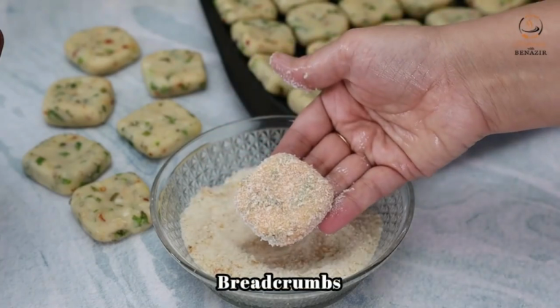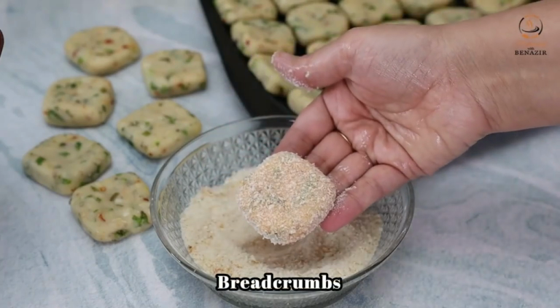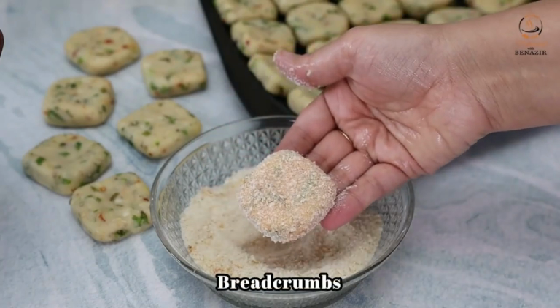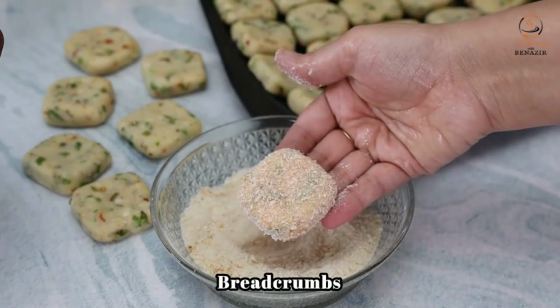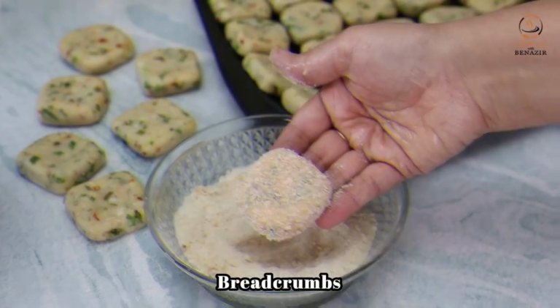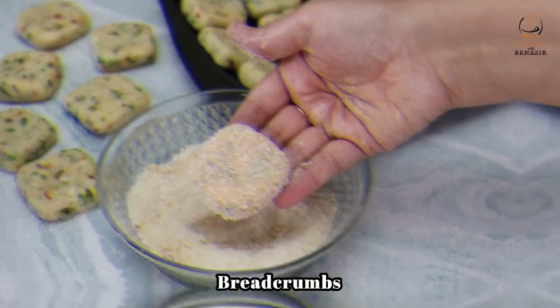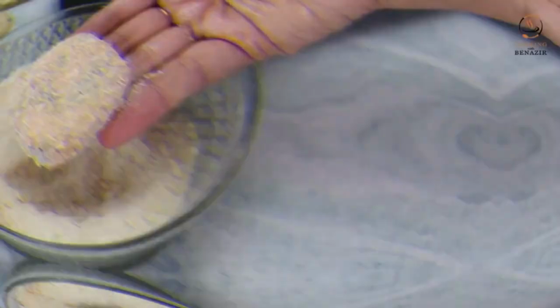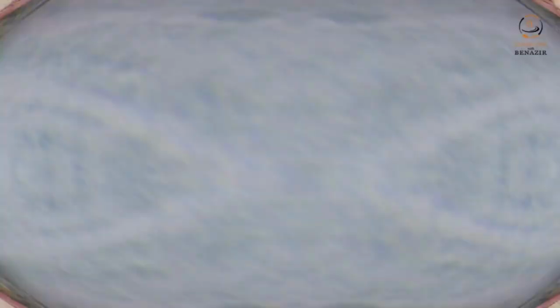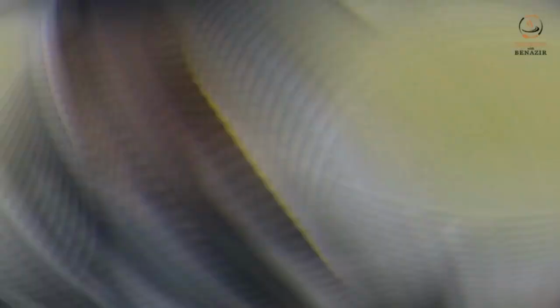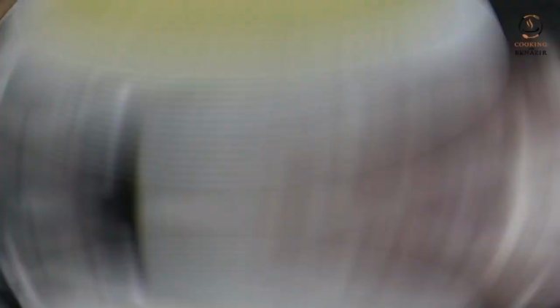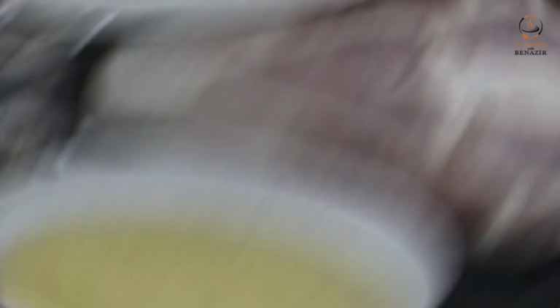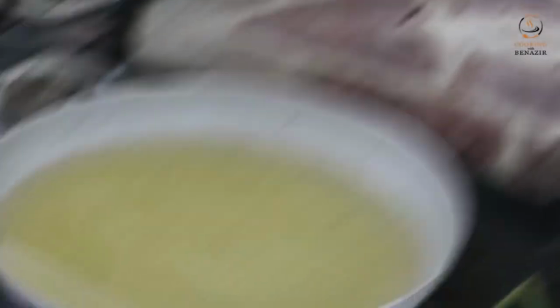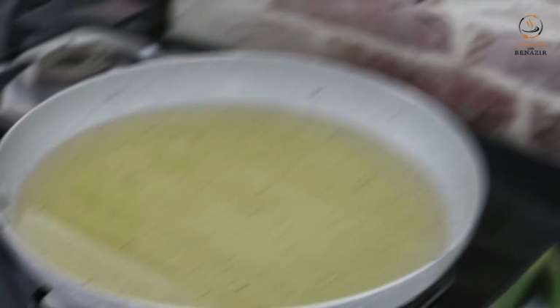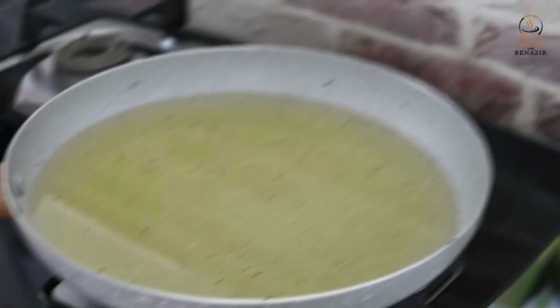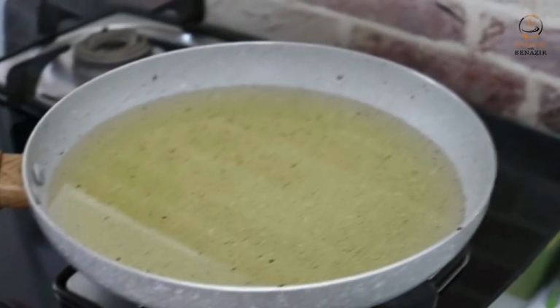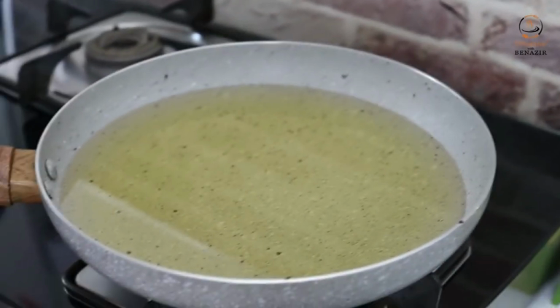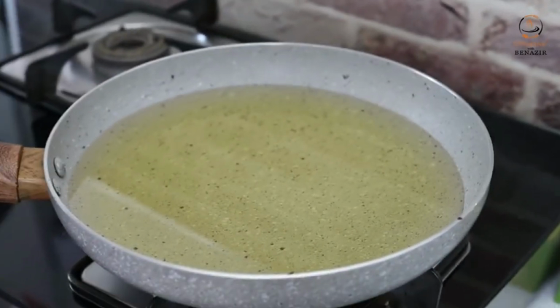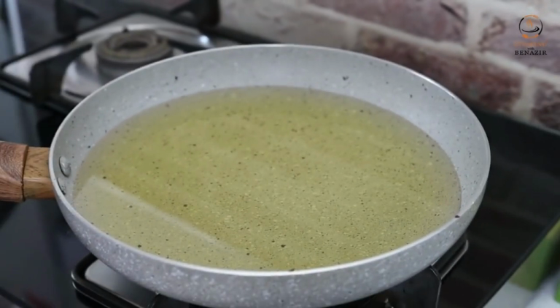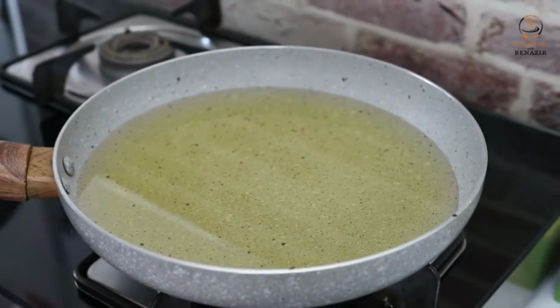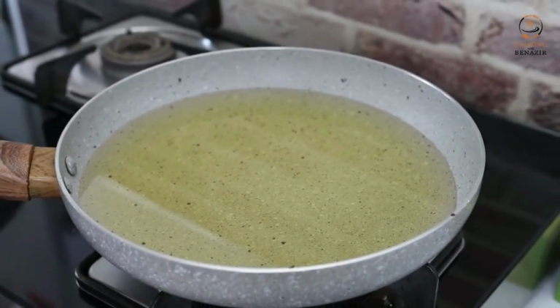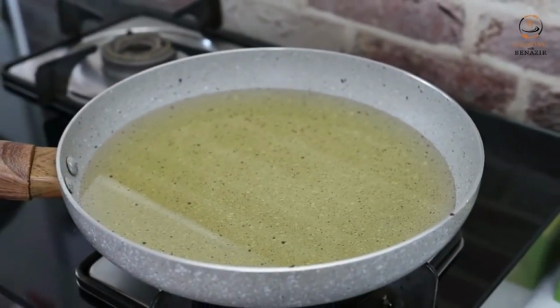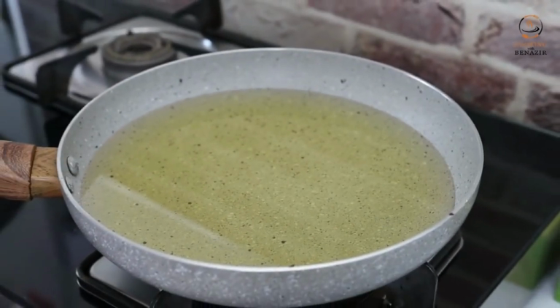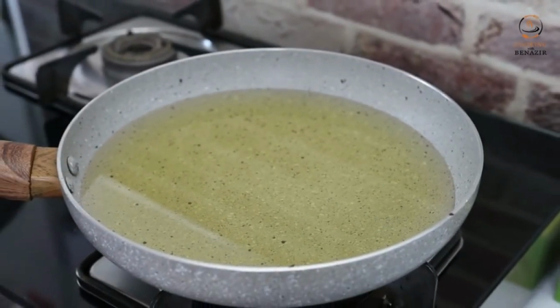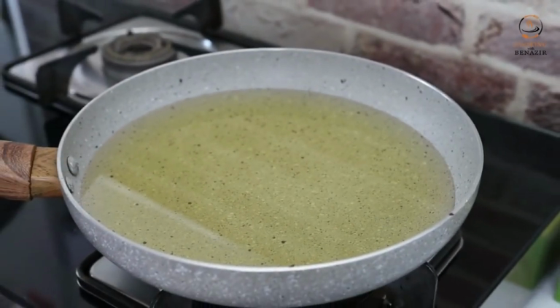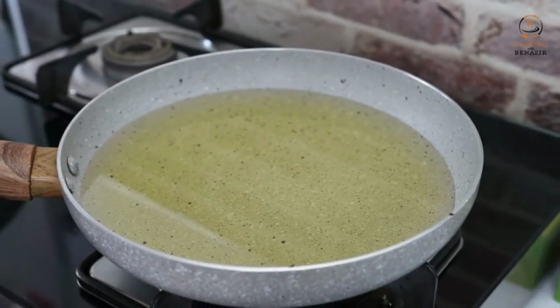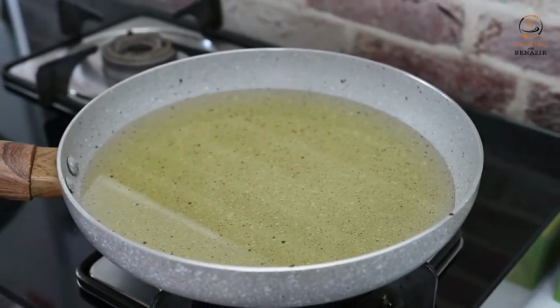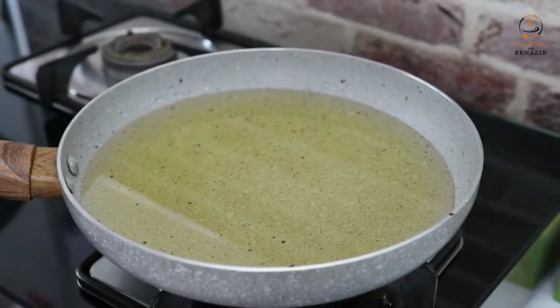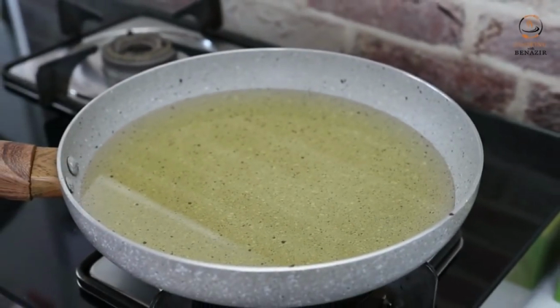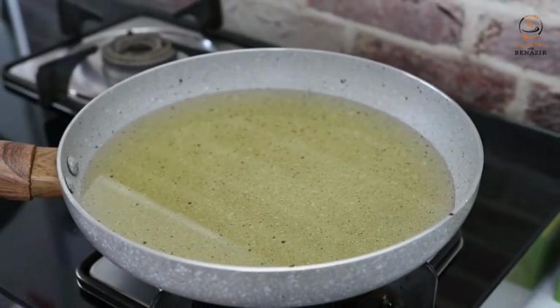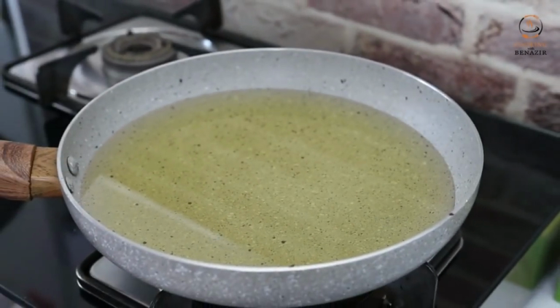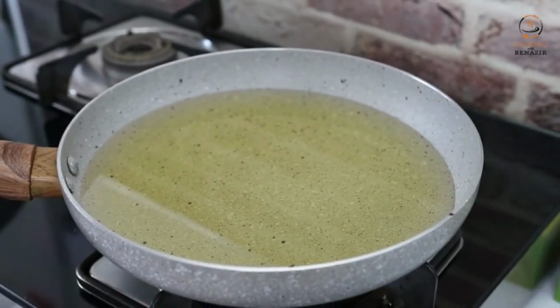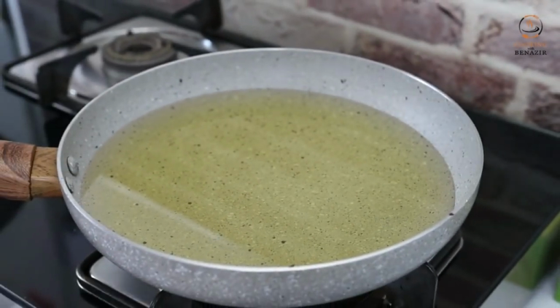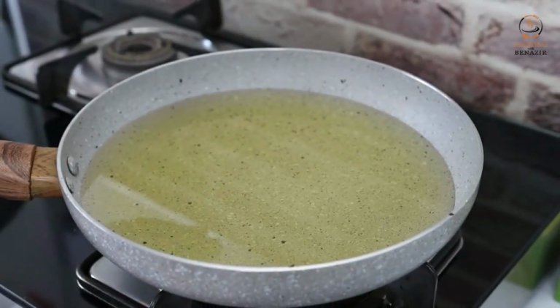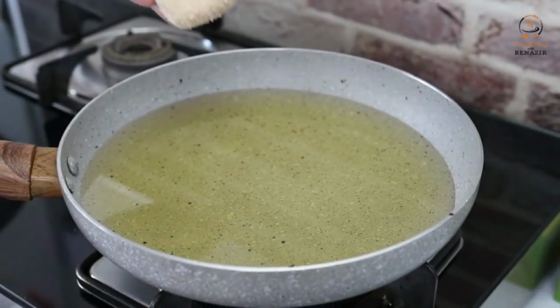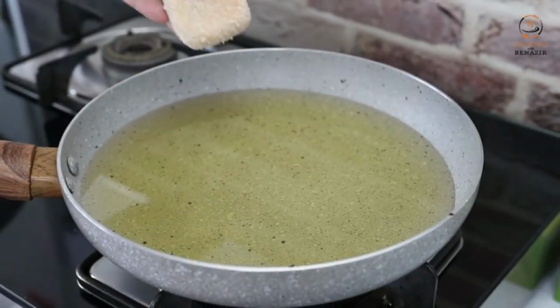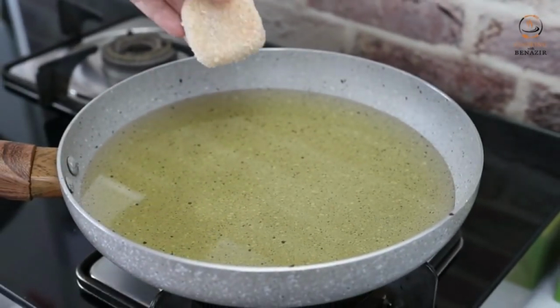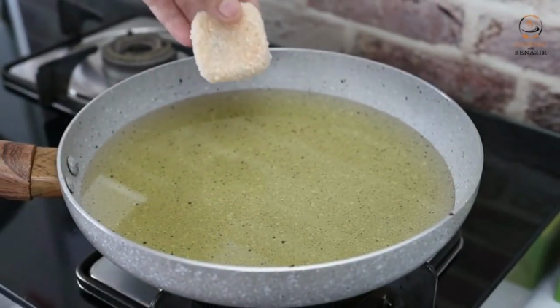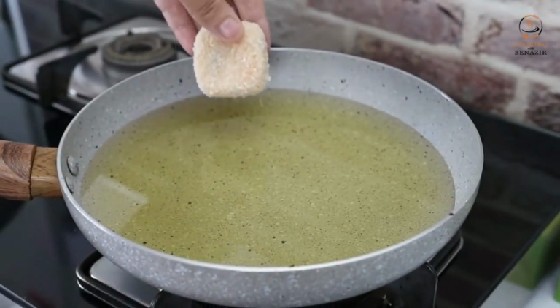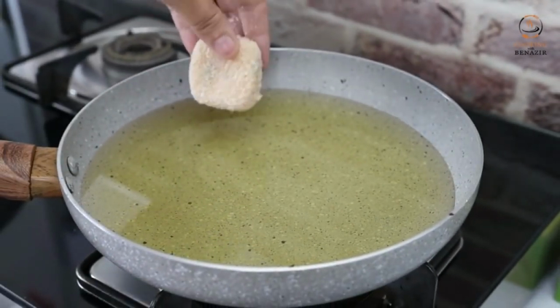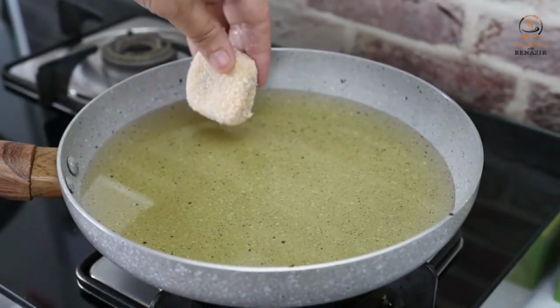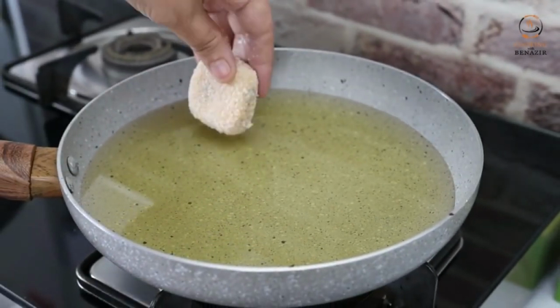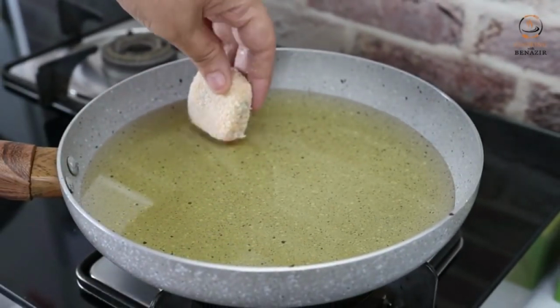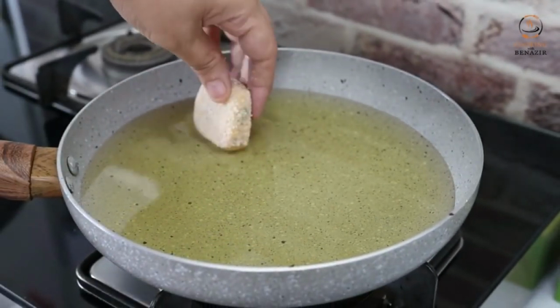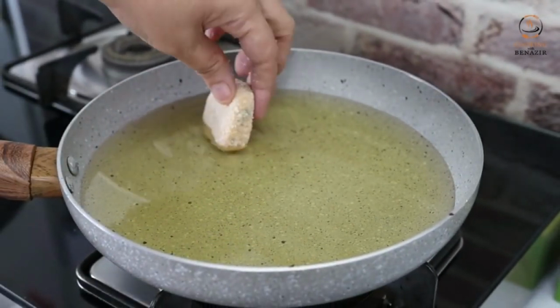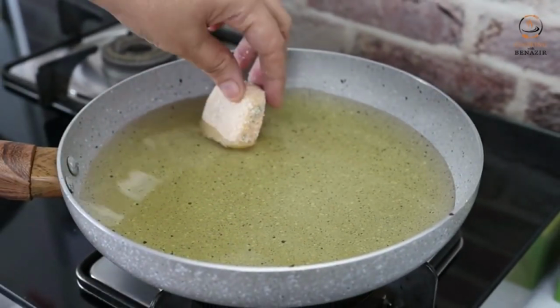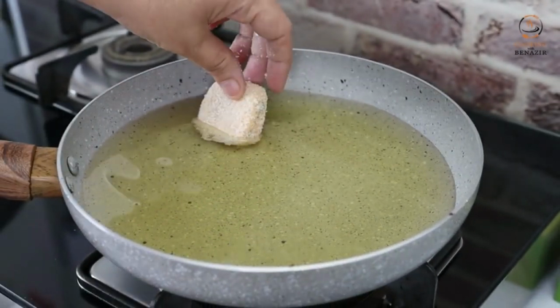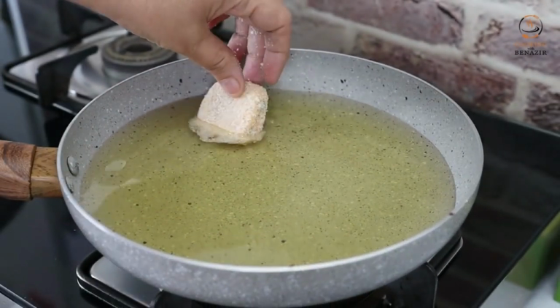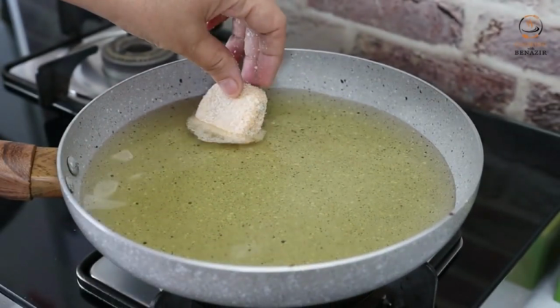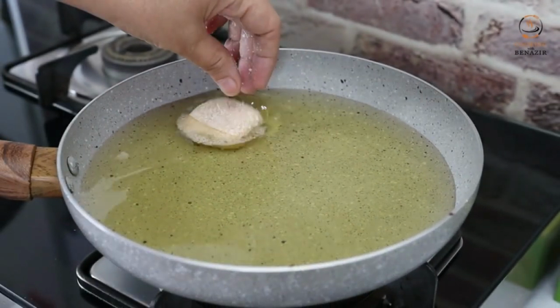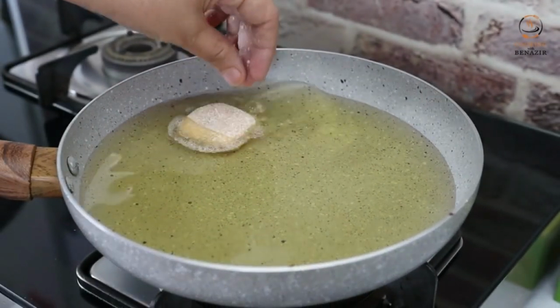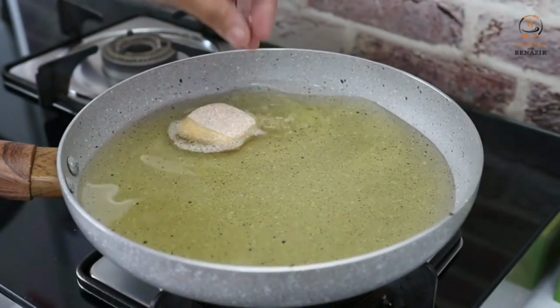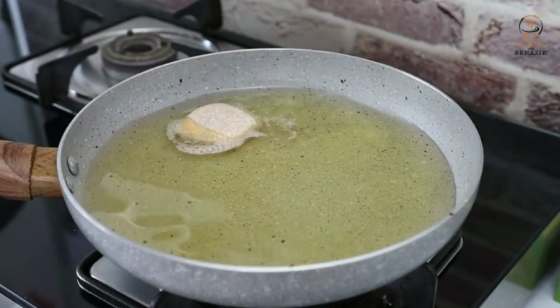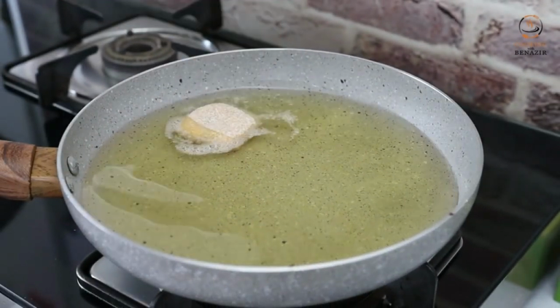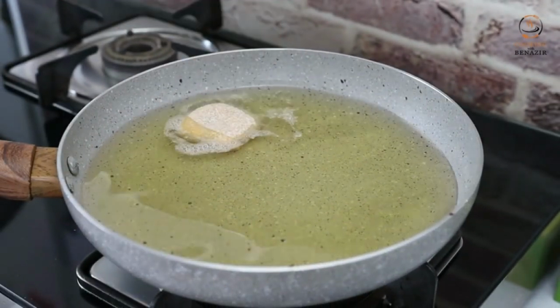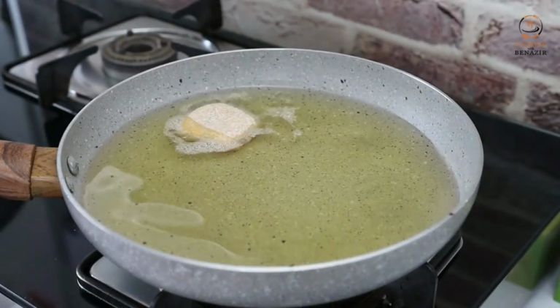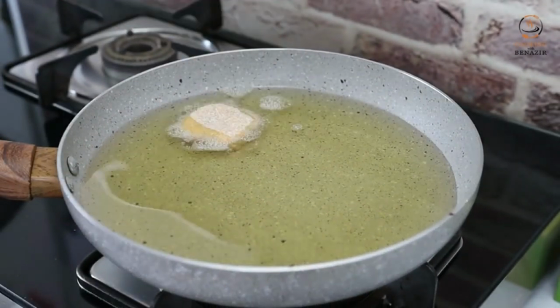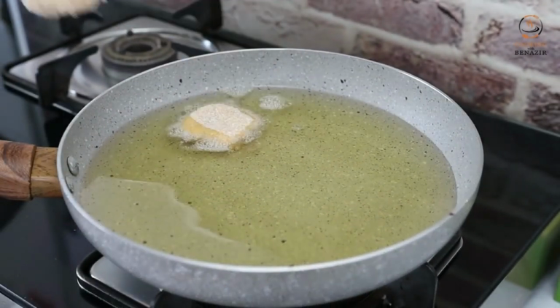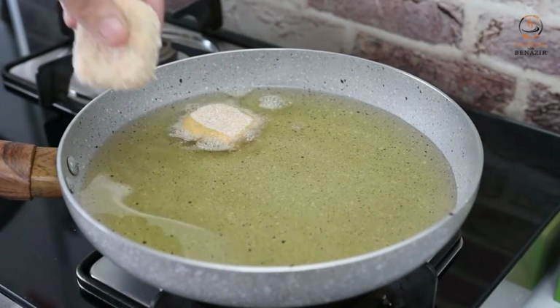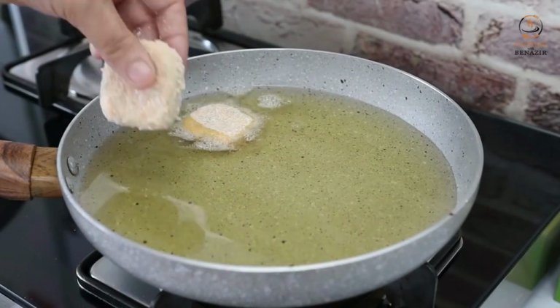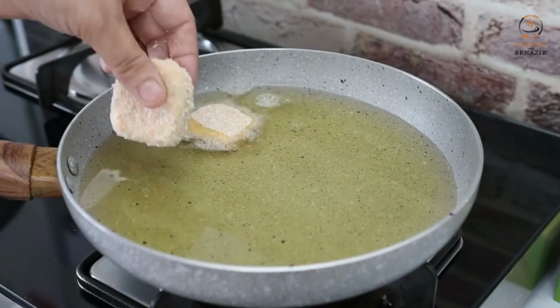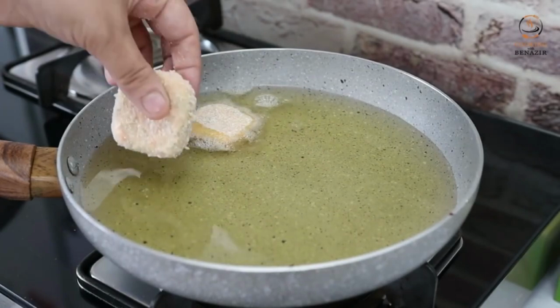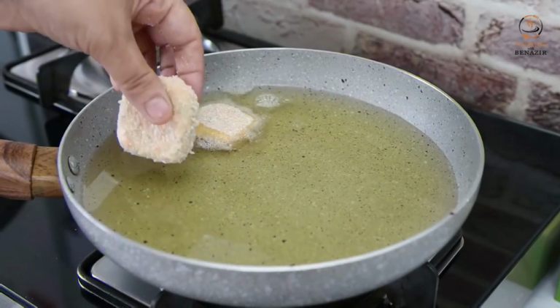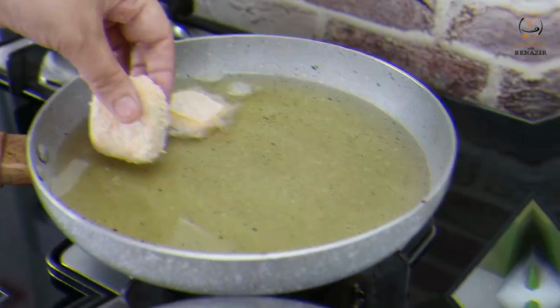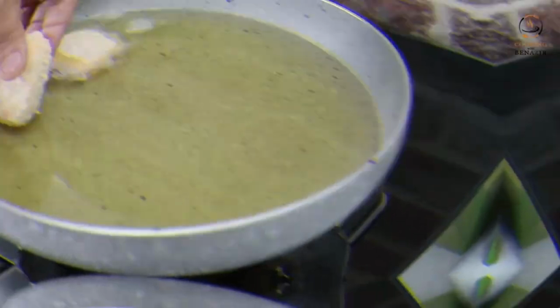We have heated the oil in medium flame. We will fry the nuggets until they are golden brown on medium flame.